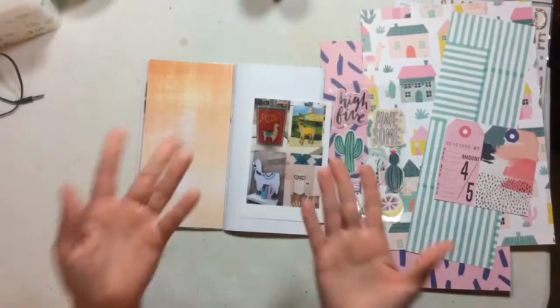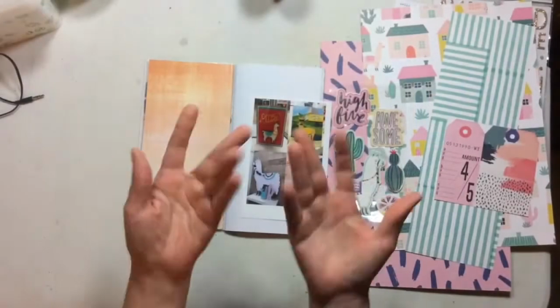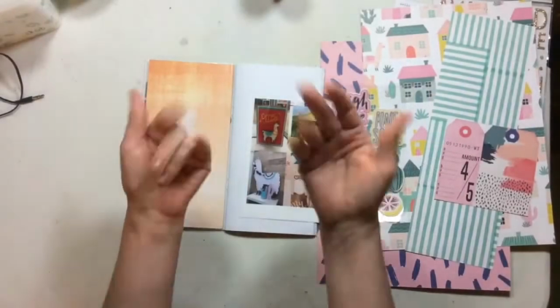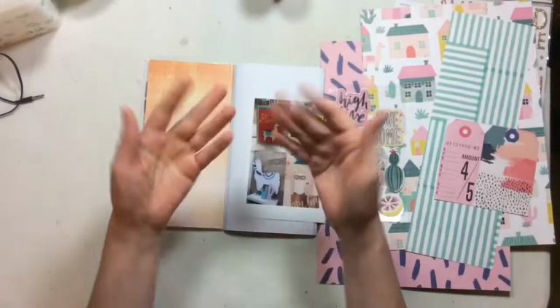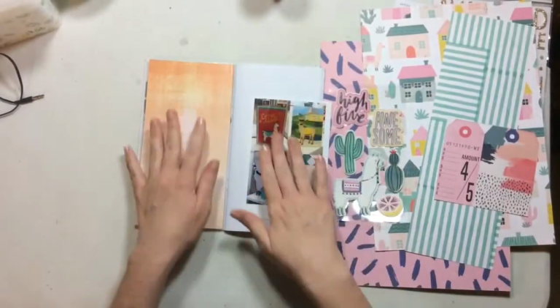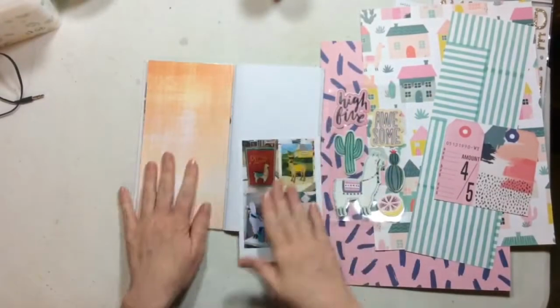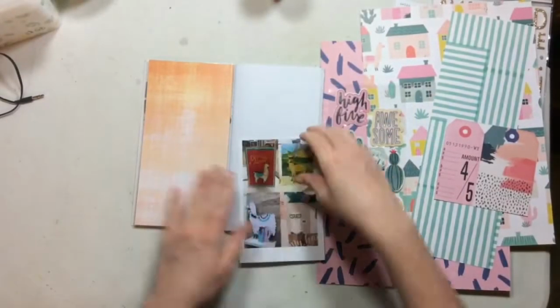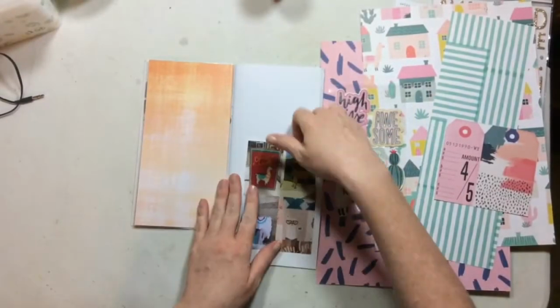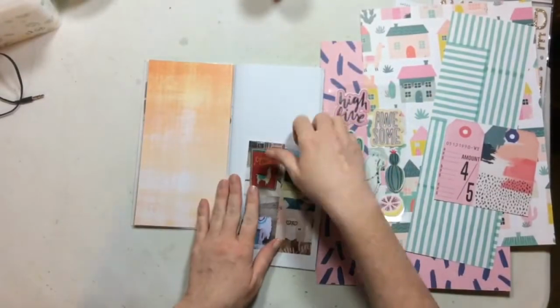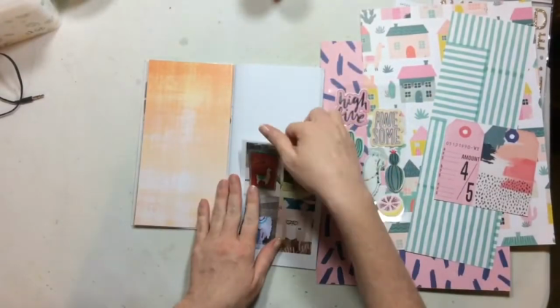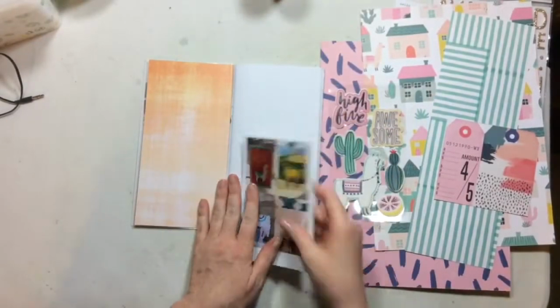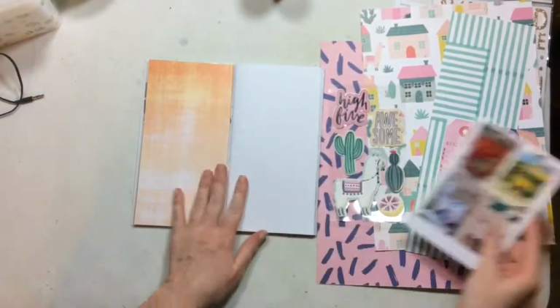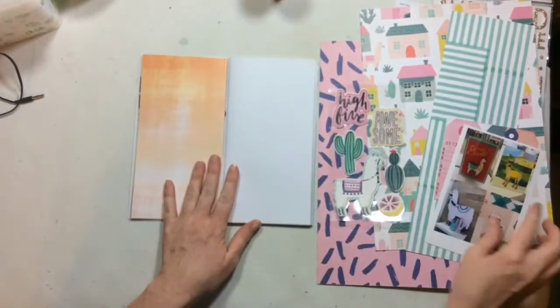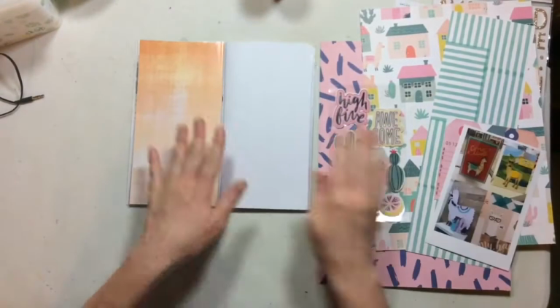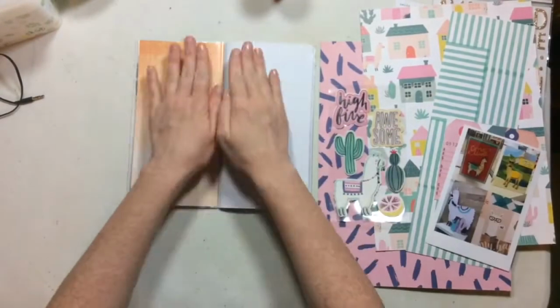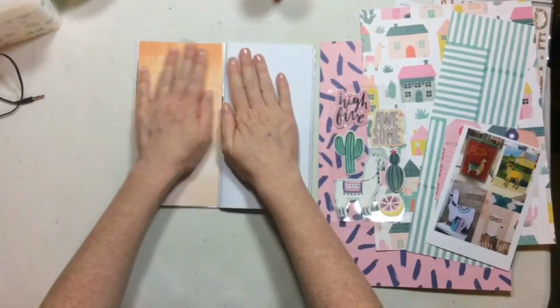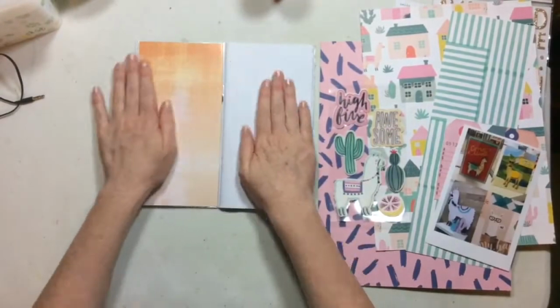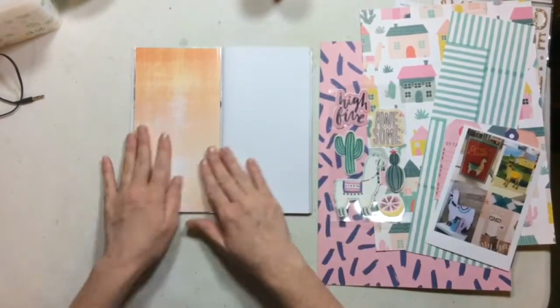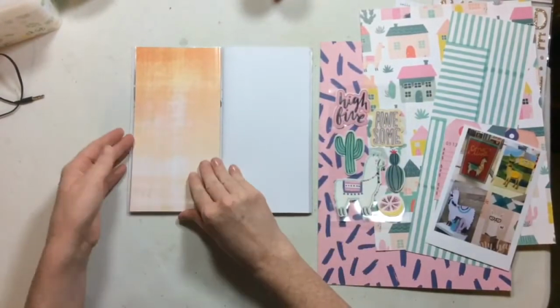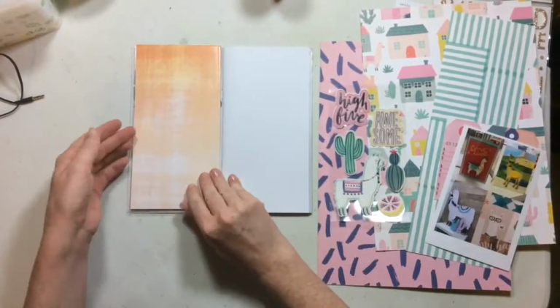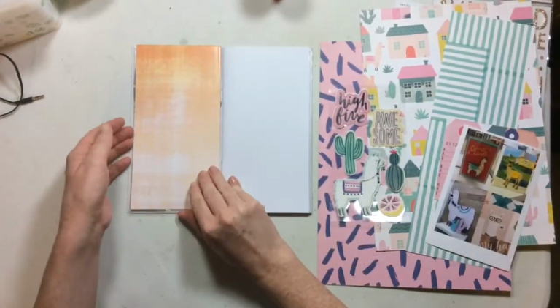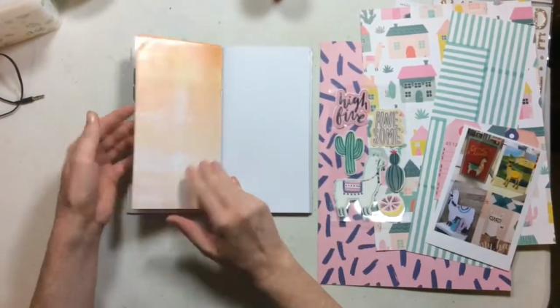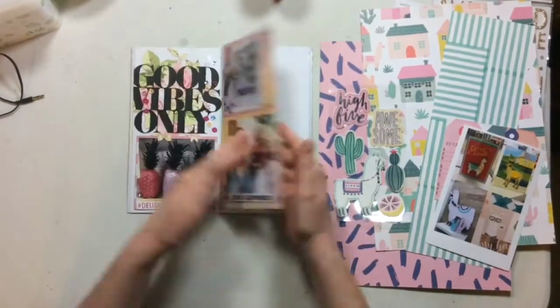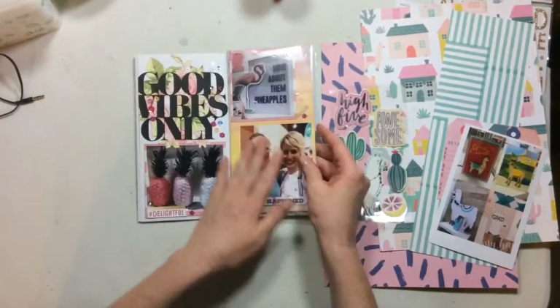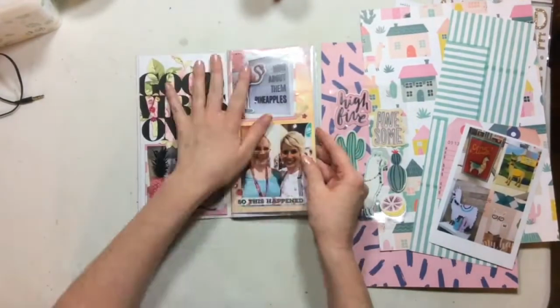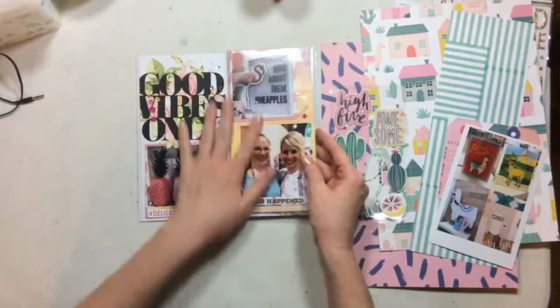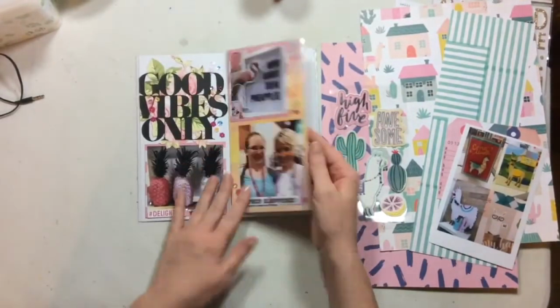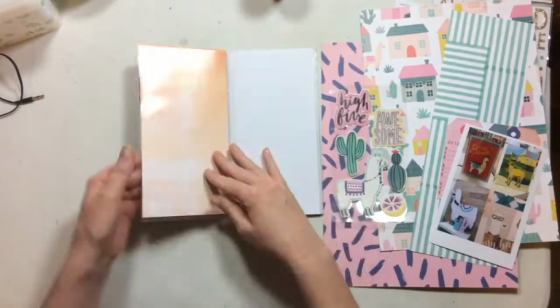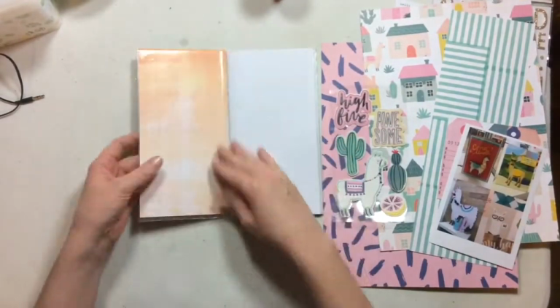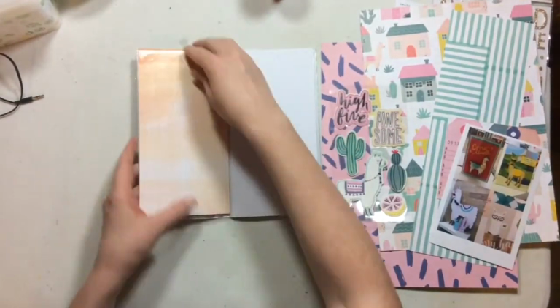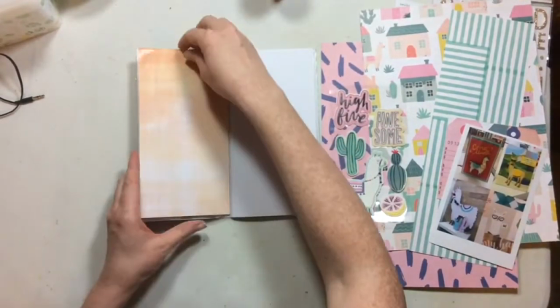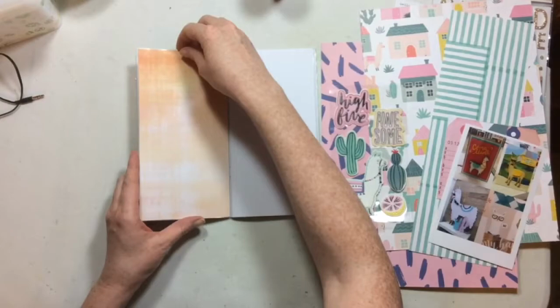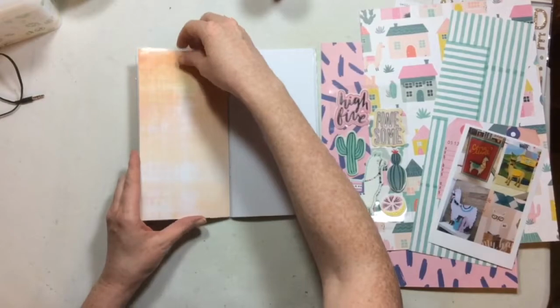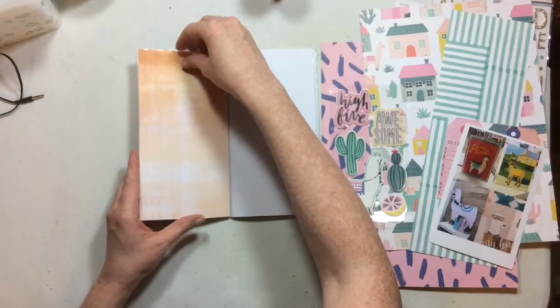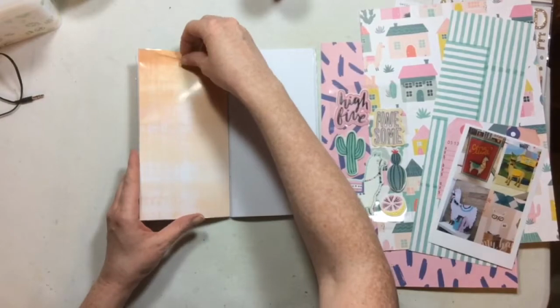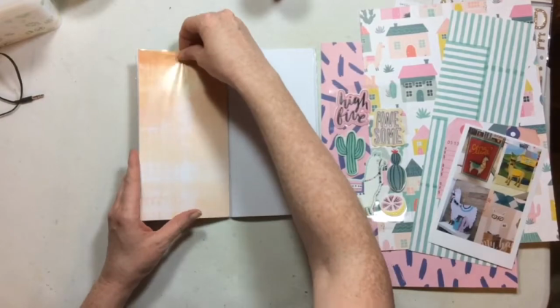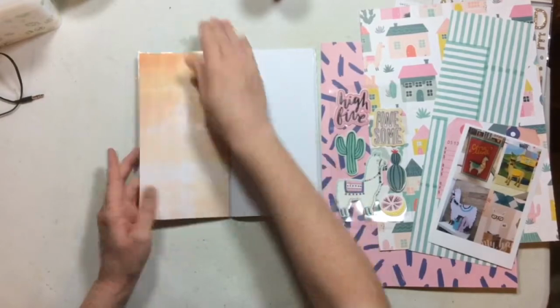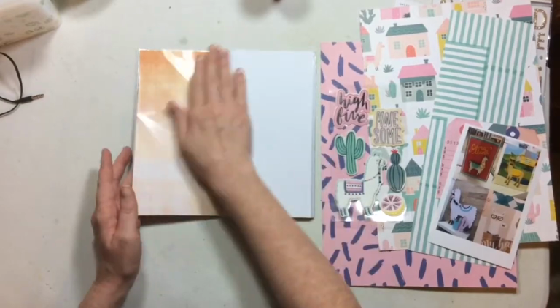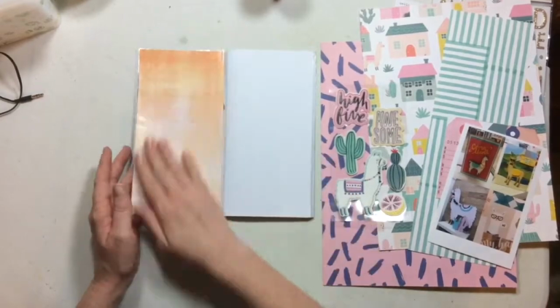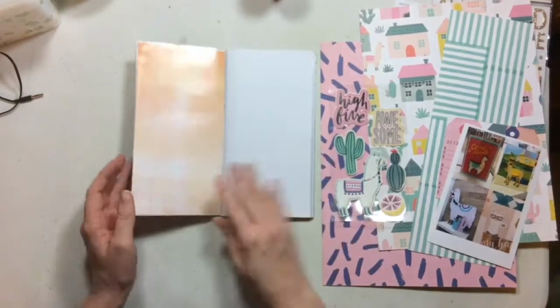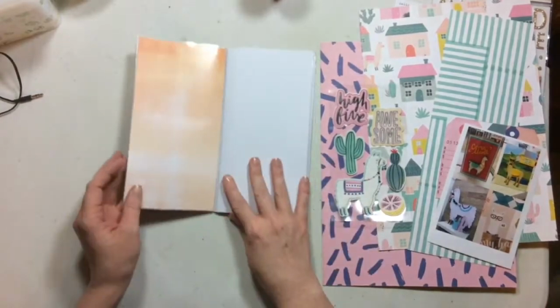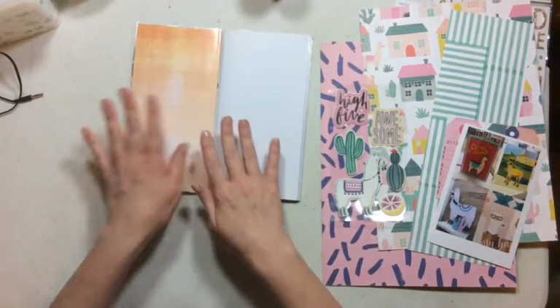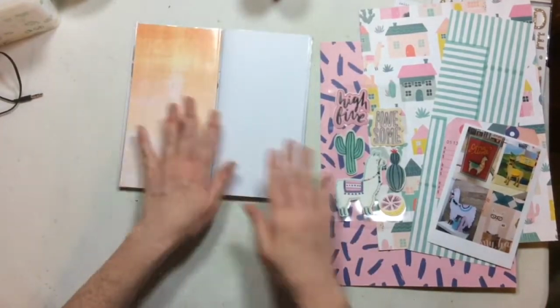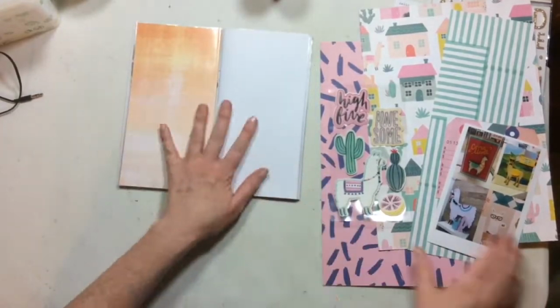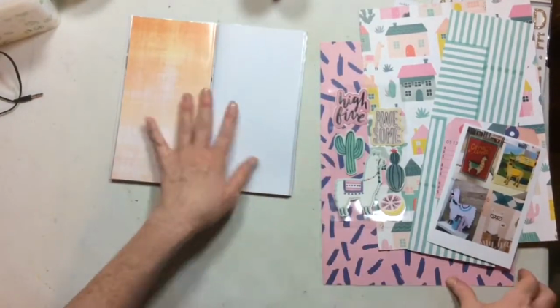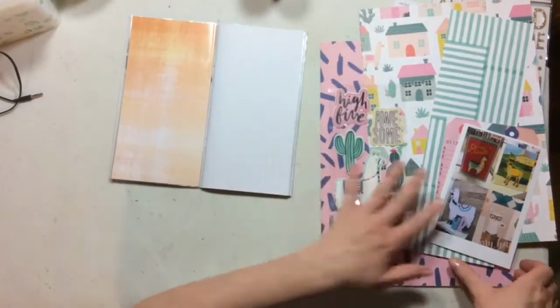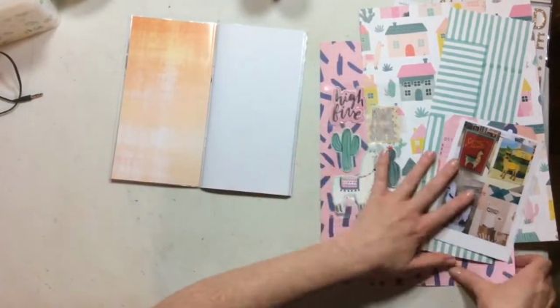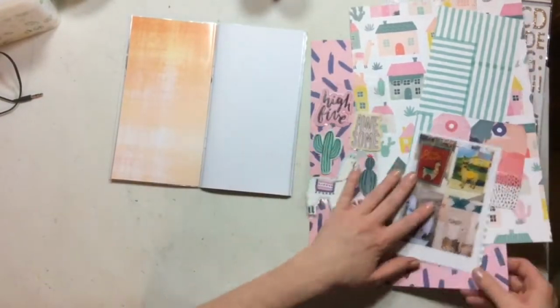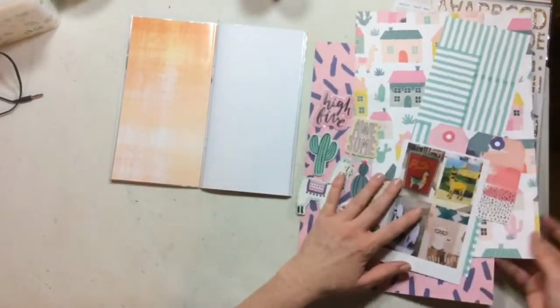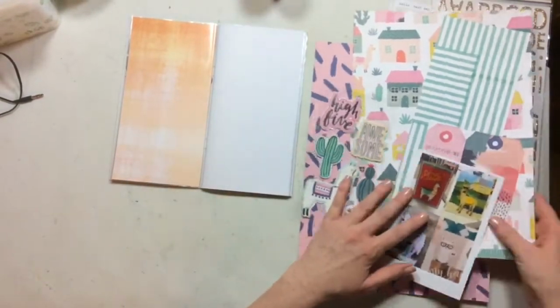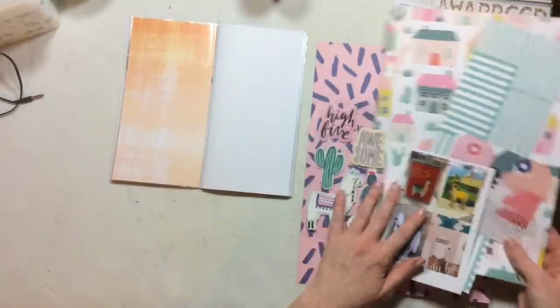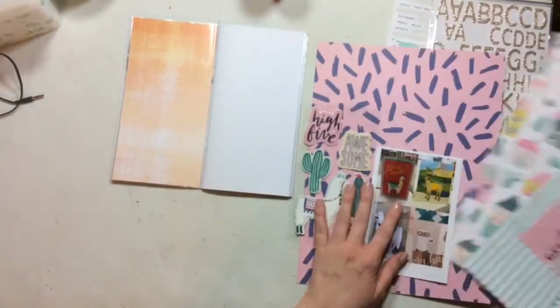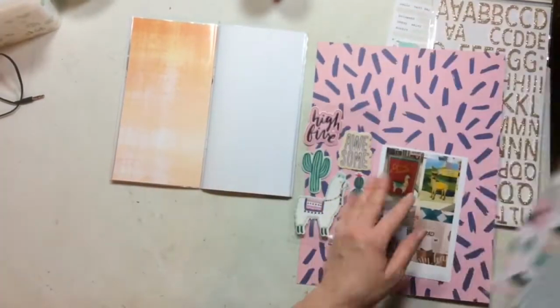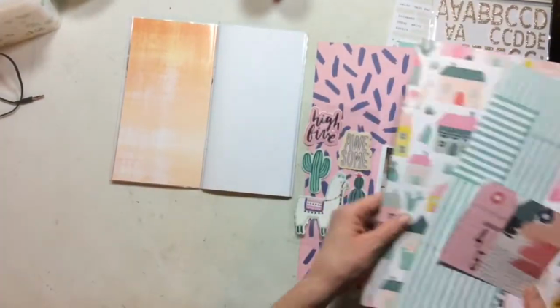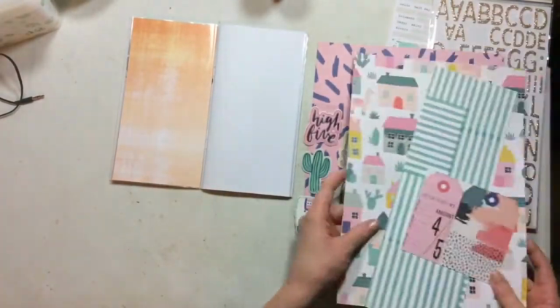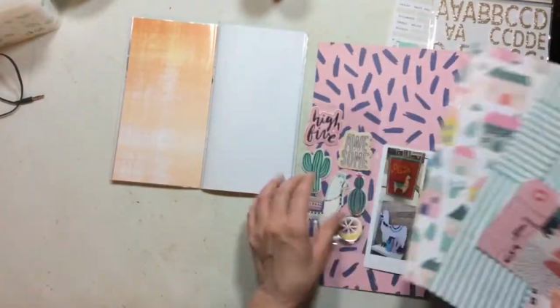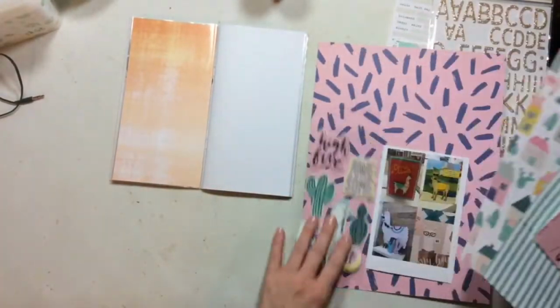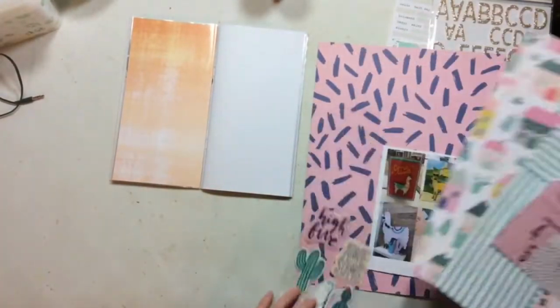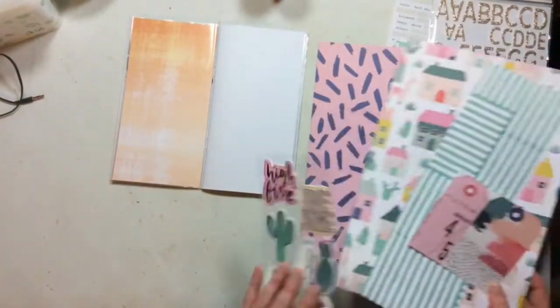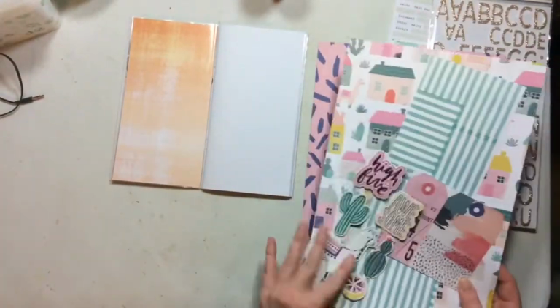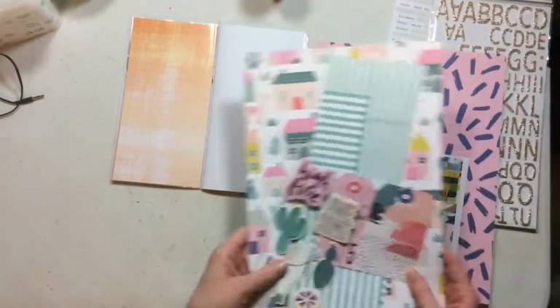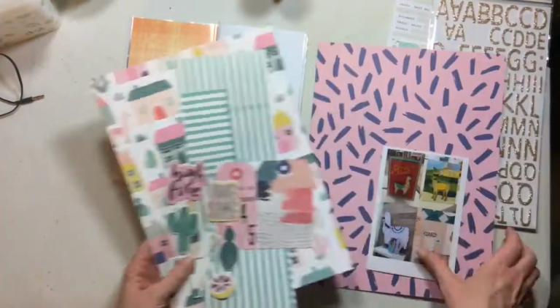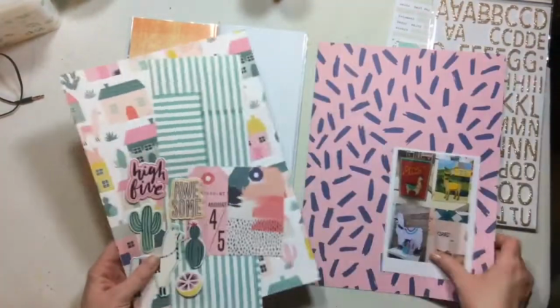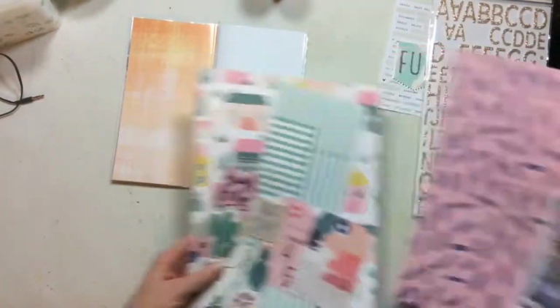Hello everyone! Welcome to the Click Kits channel. I am Sarah Scrubs and I have a lovely Traveler's Notebook video for you today.